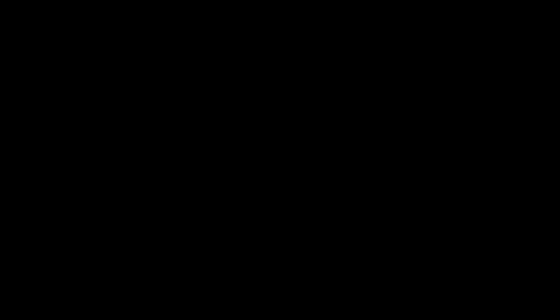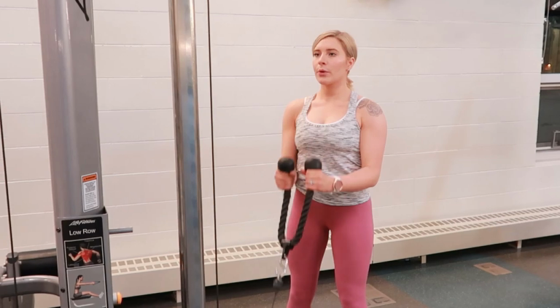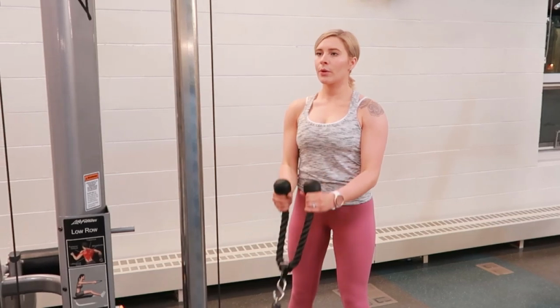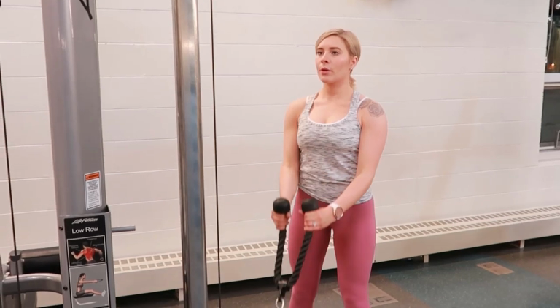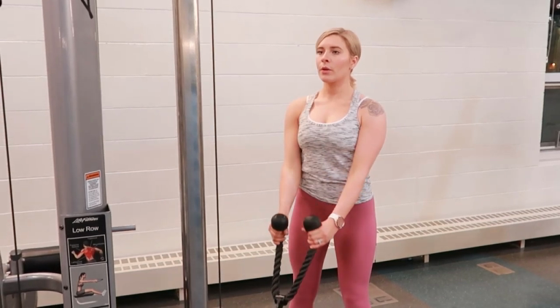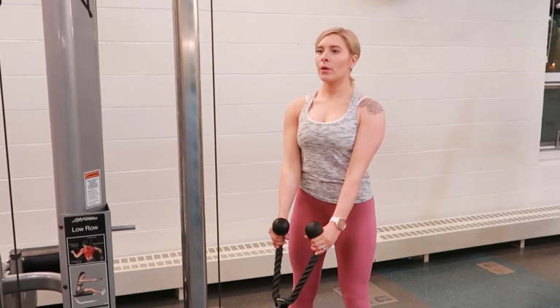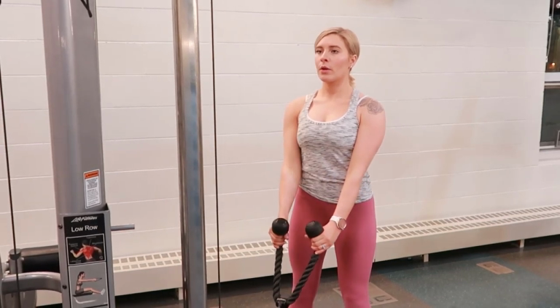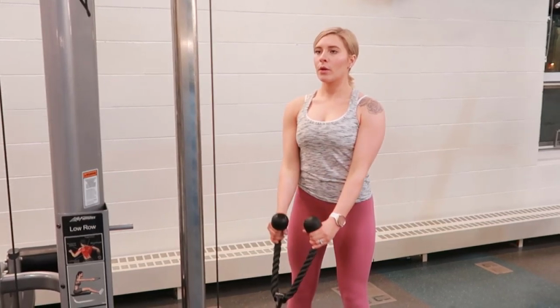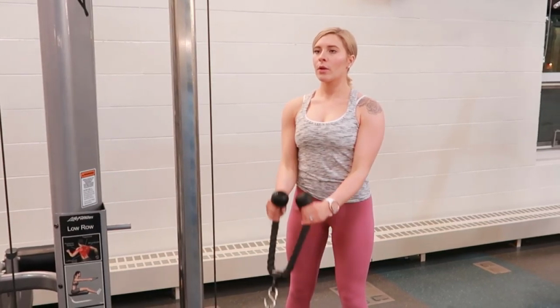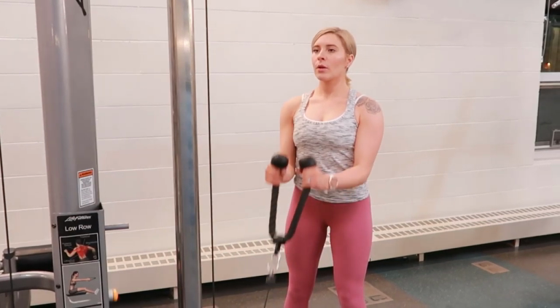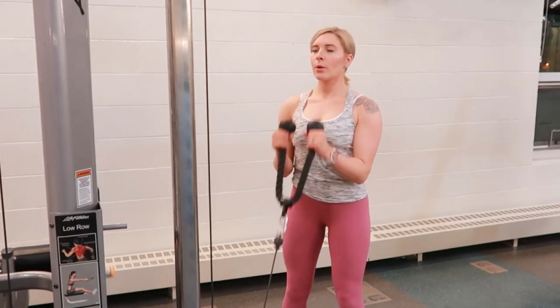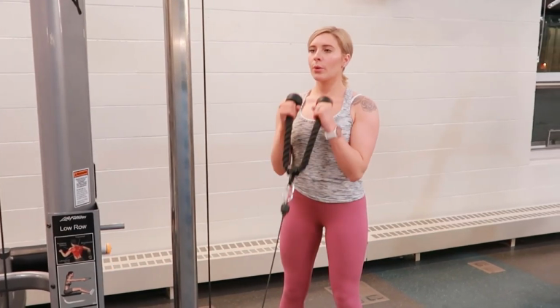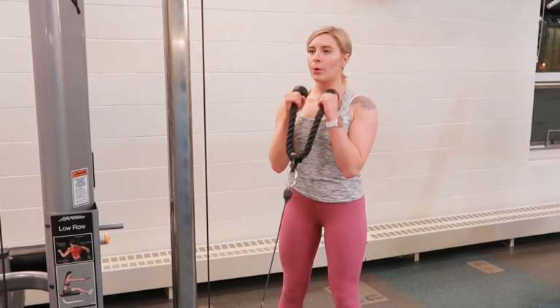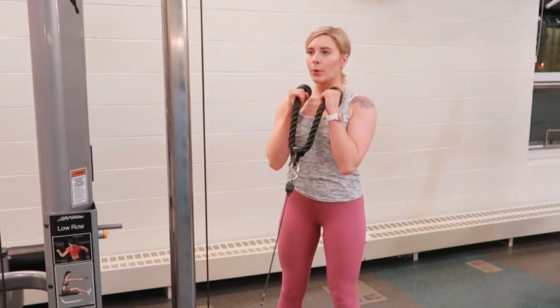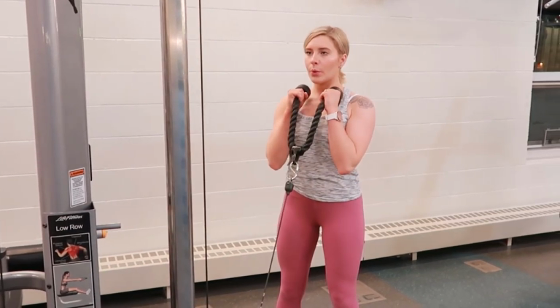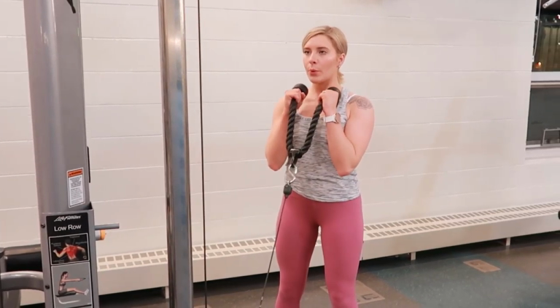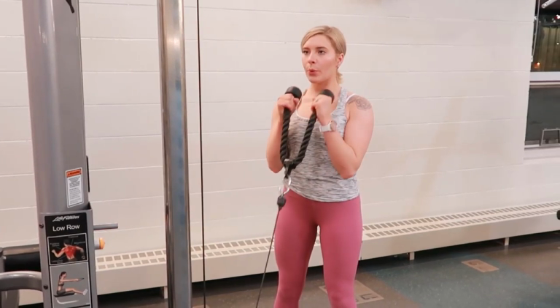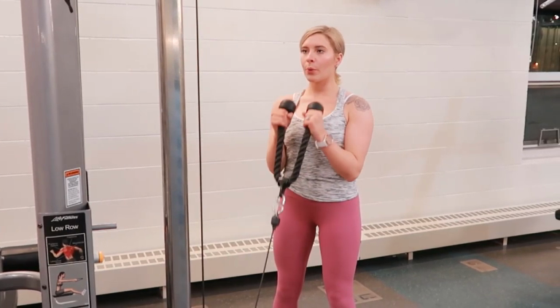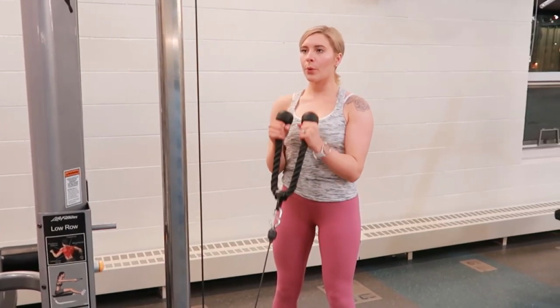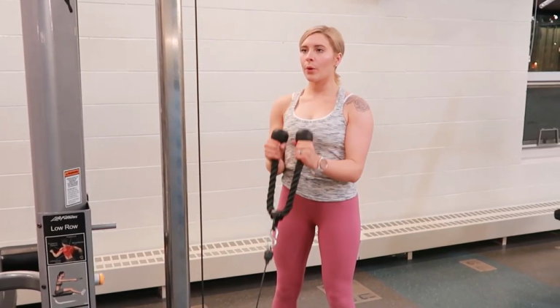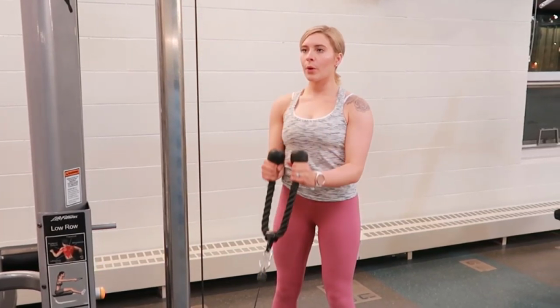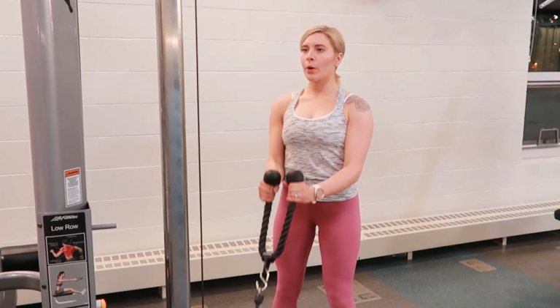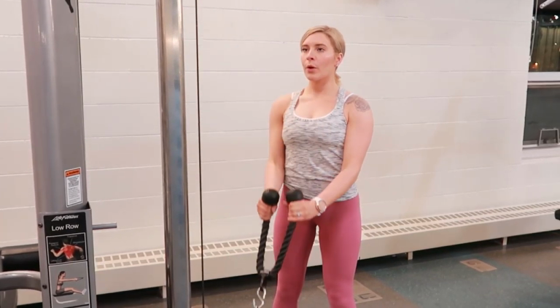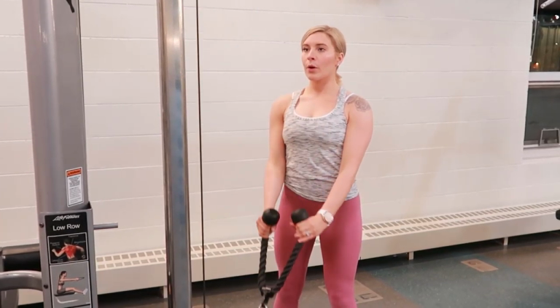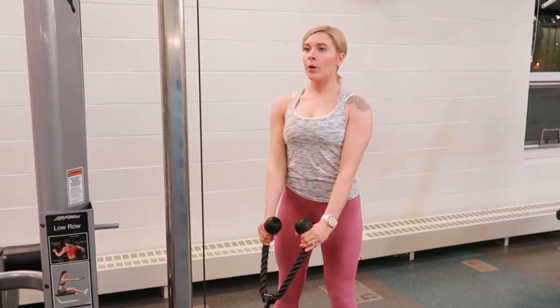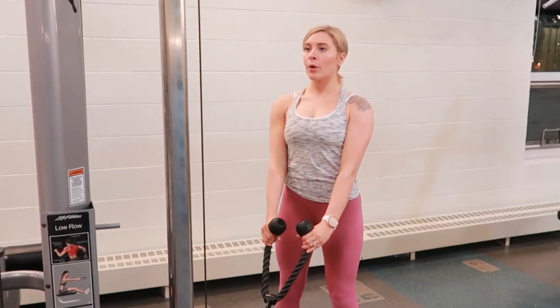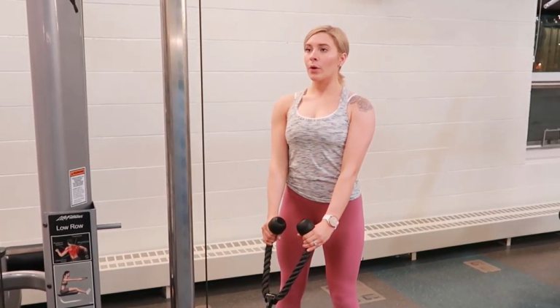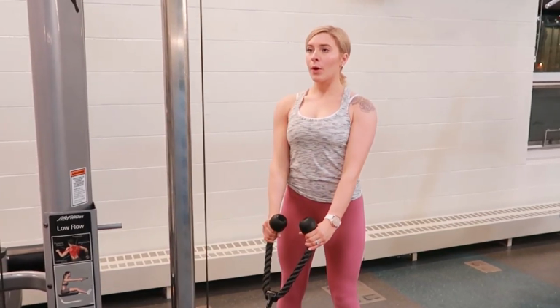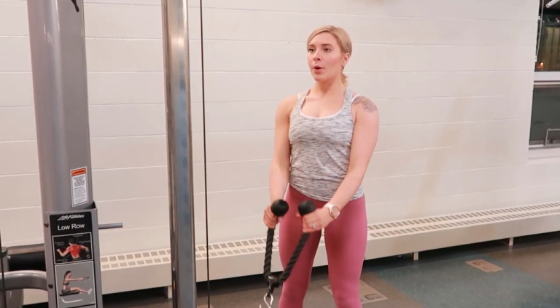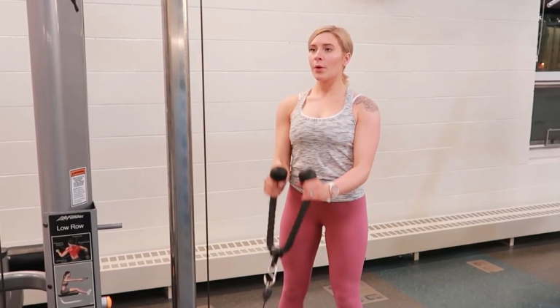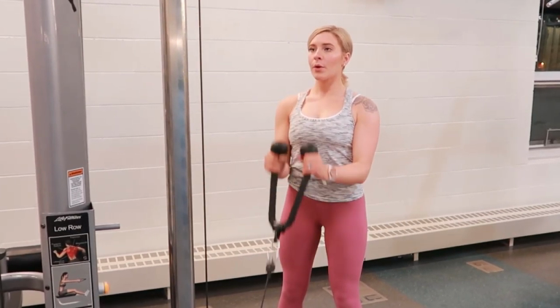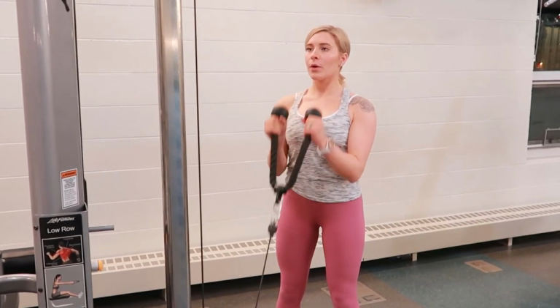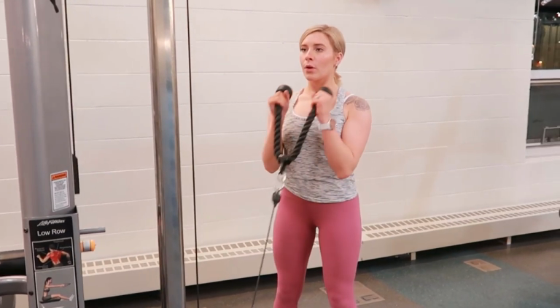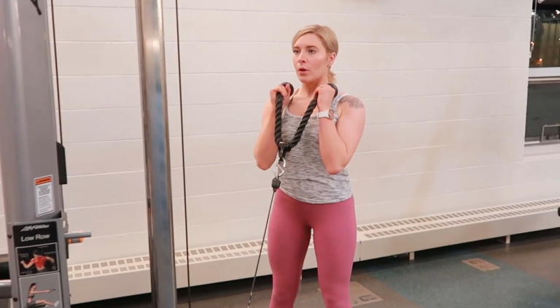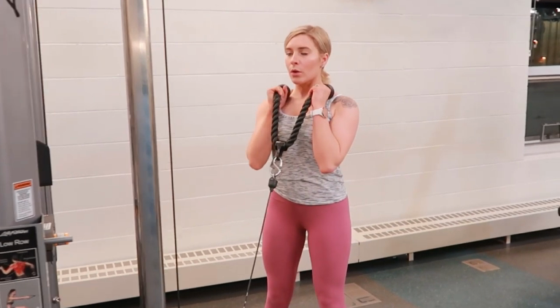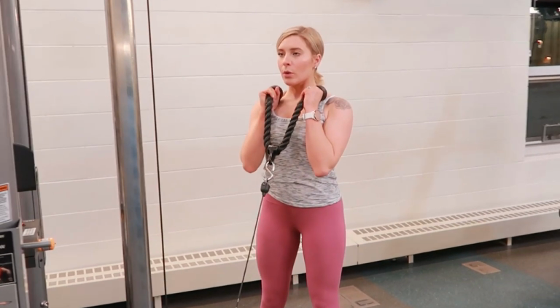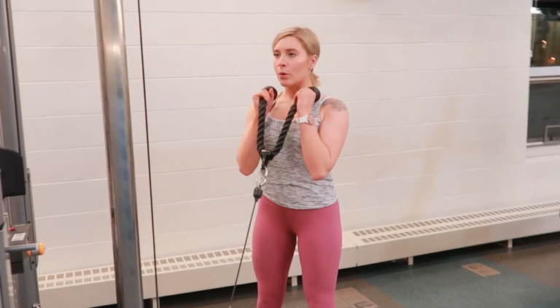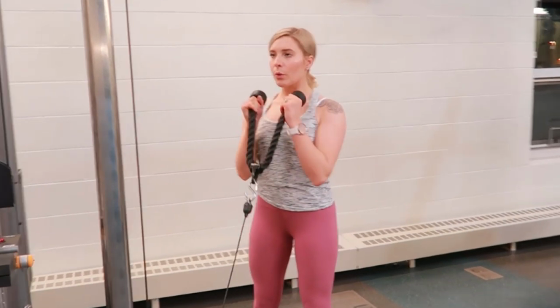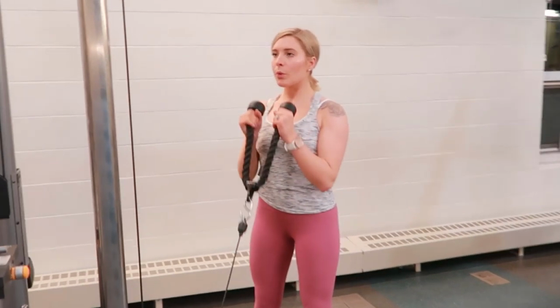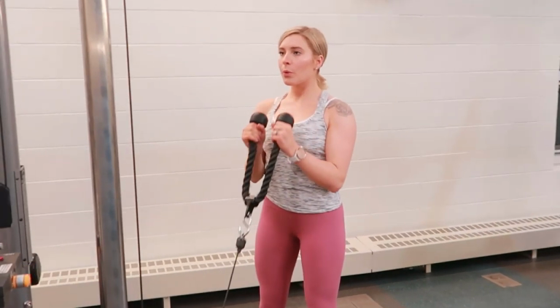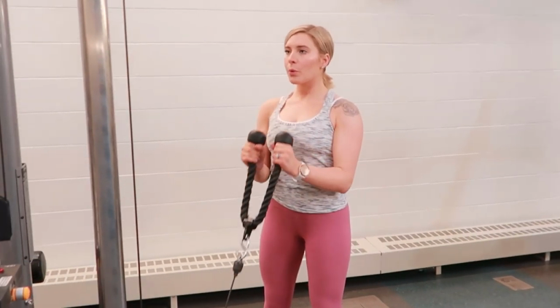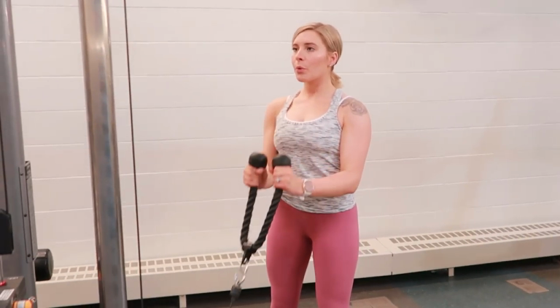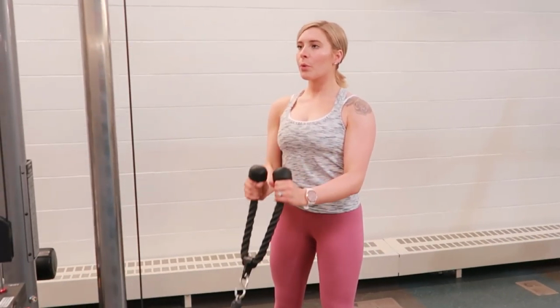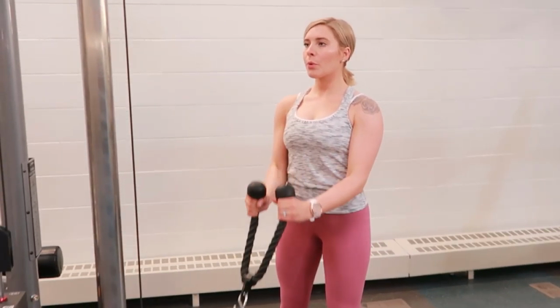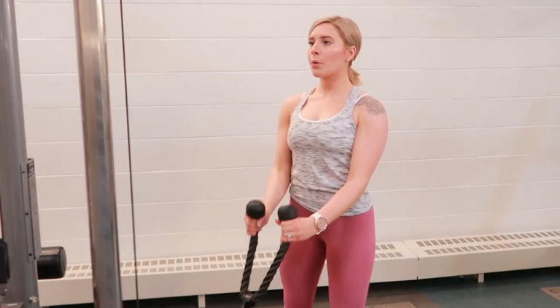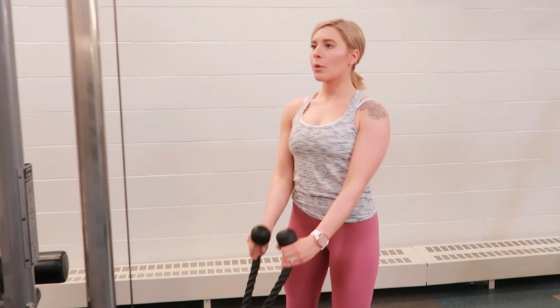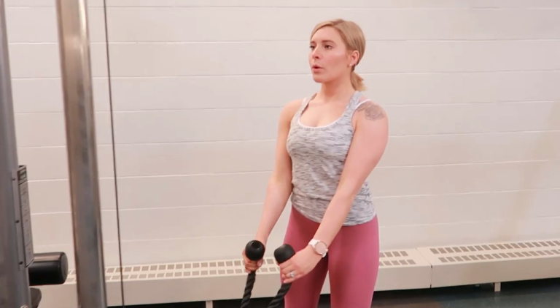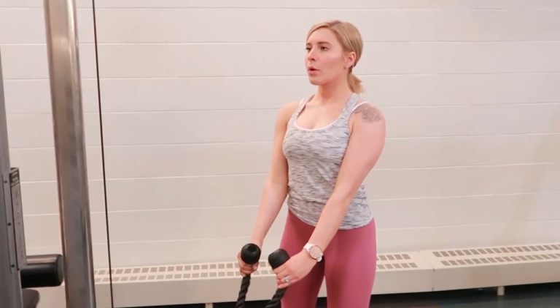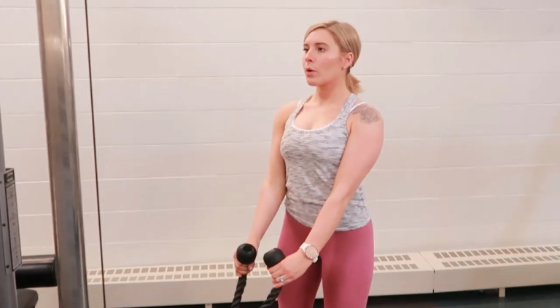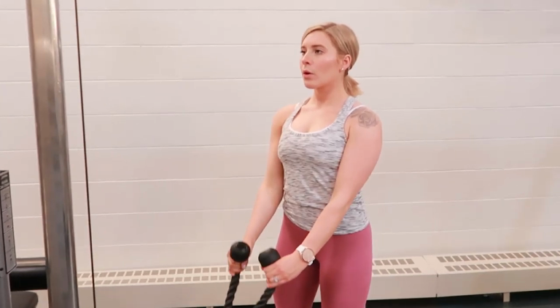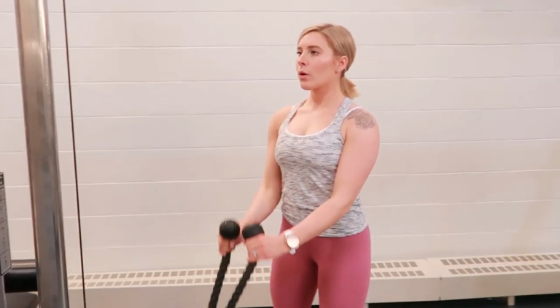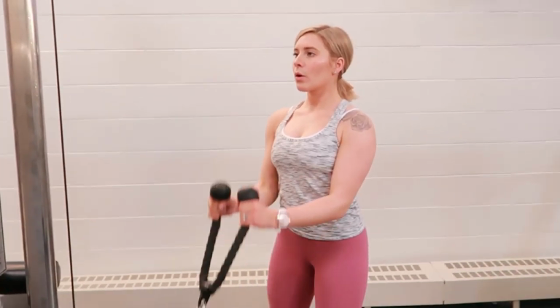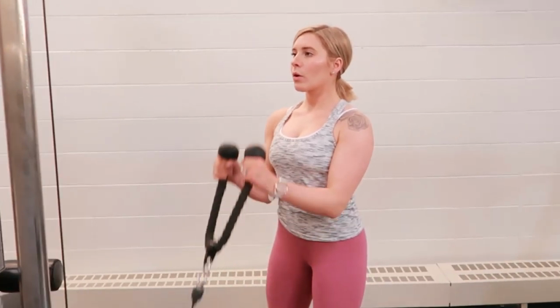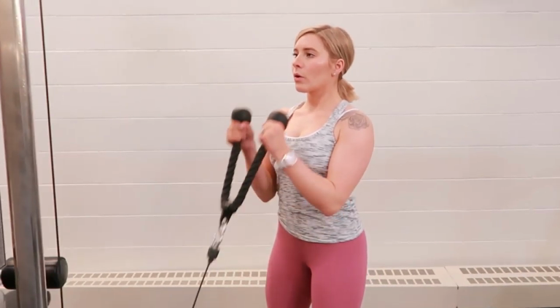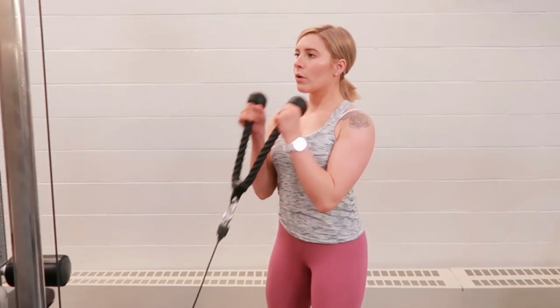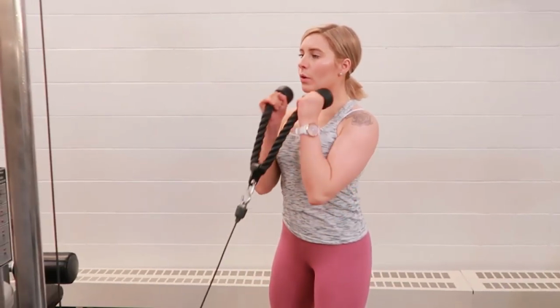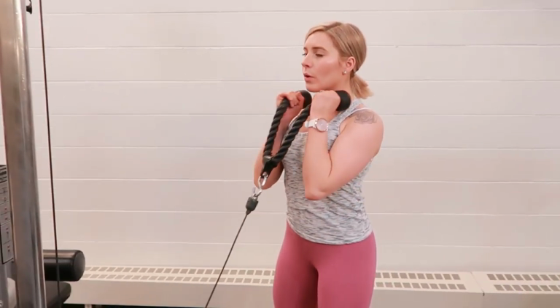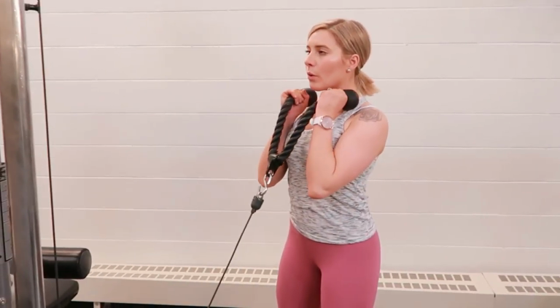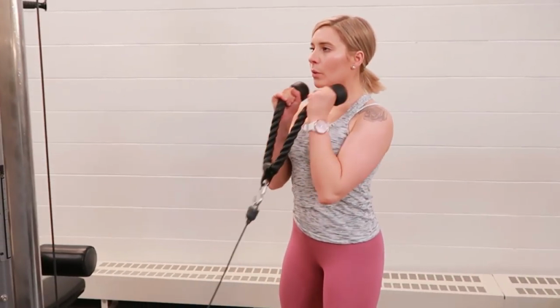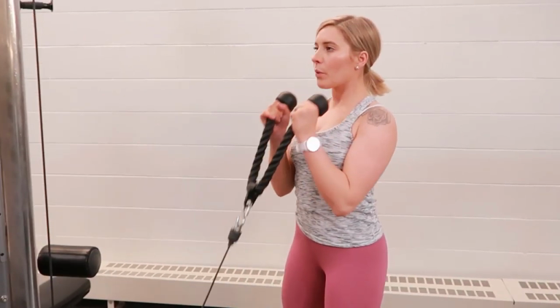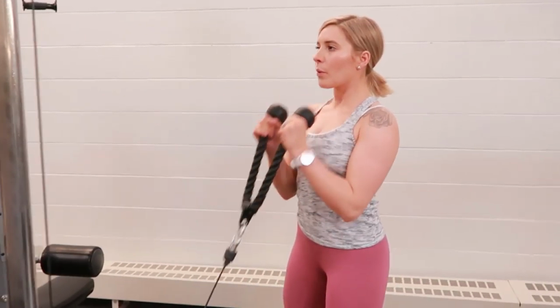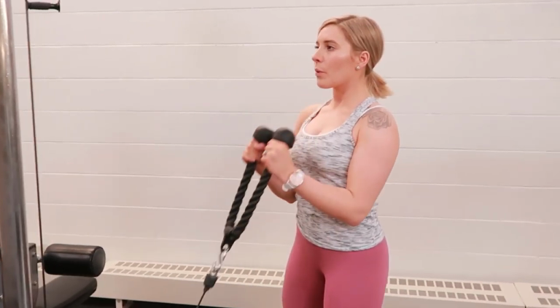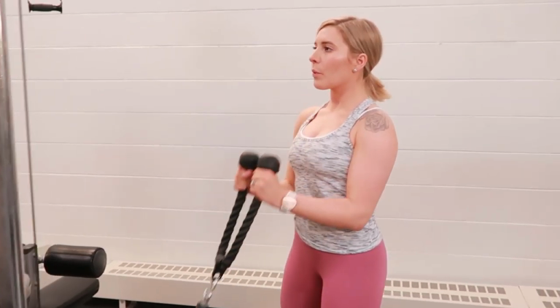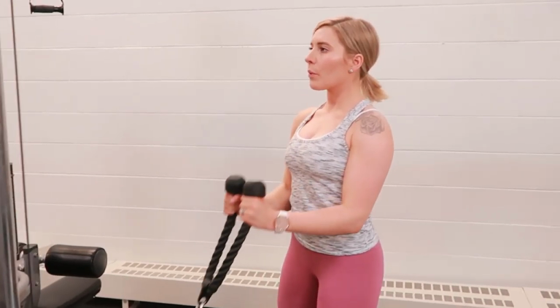Standing rope bicep curl. Select the lowest setting on the cable machine and set up the rope attachment.